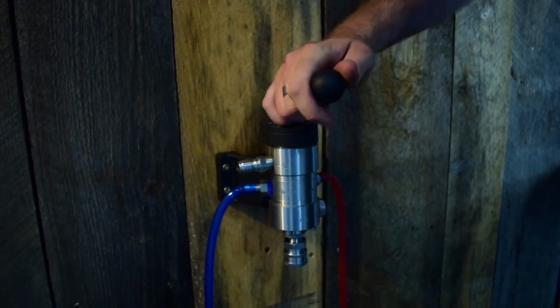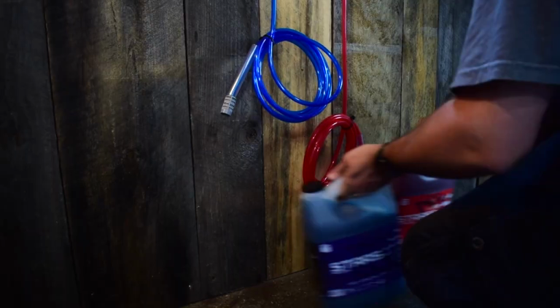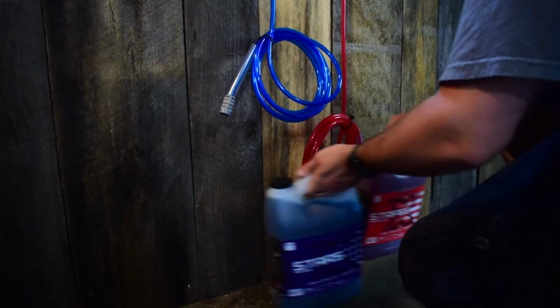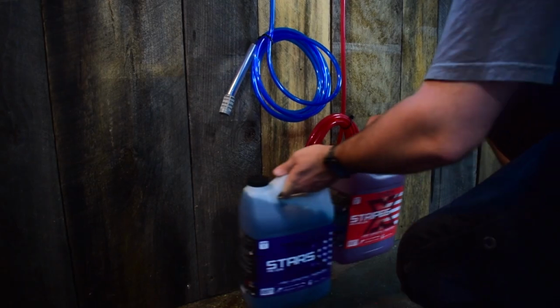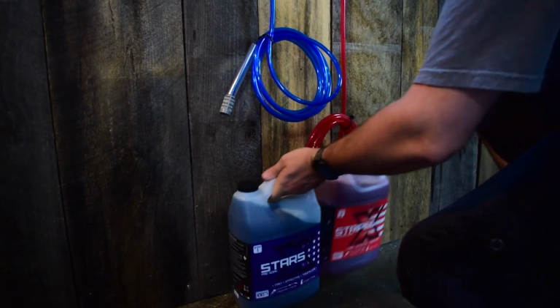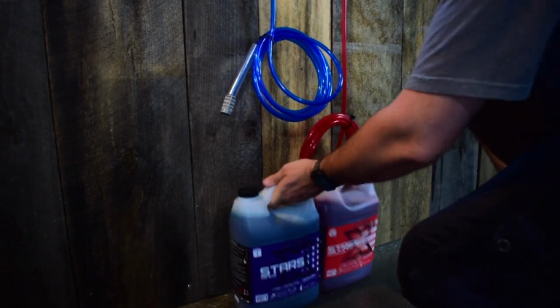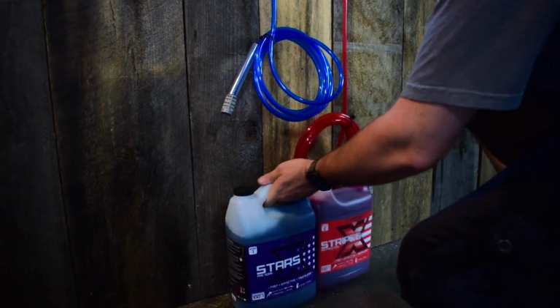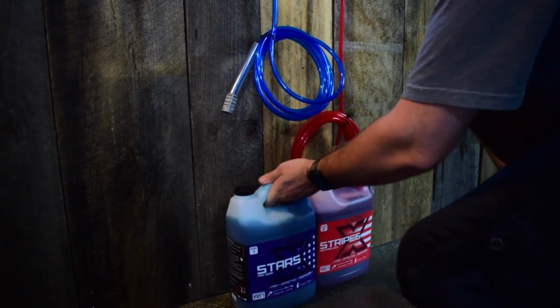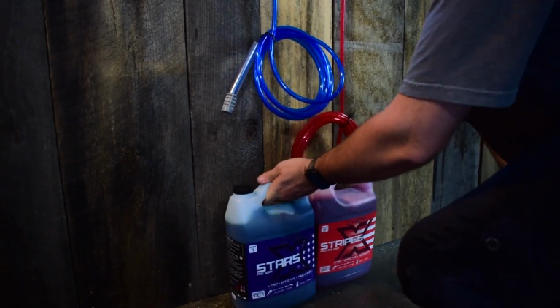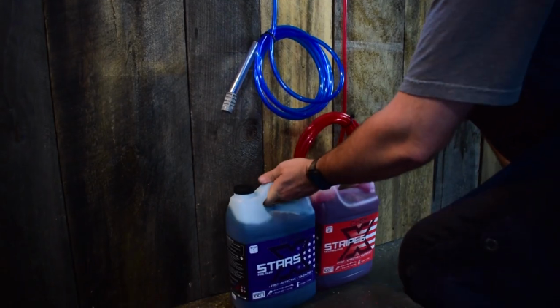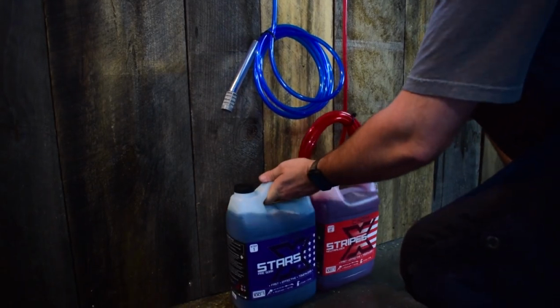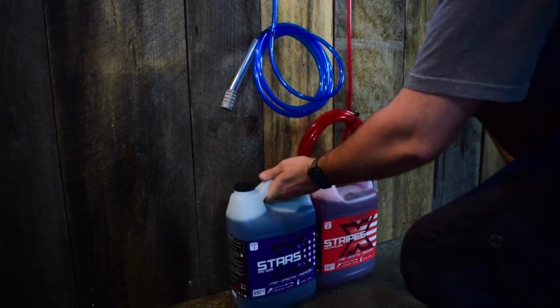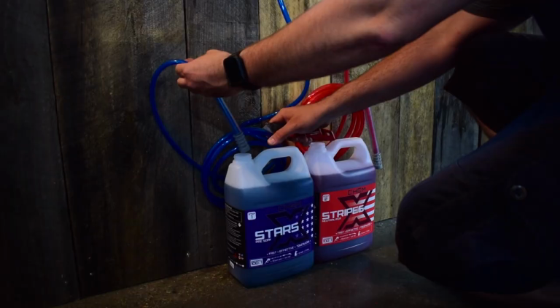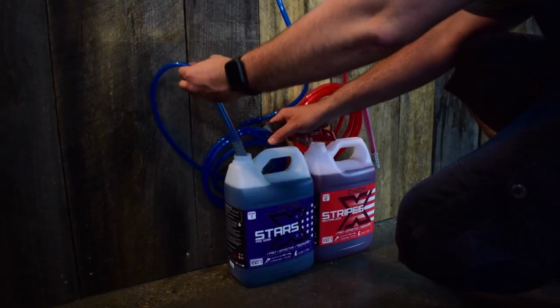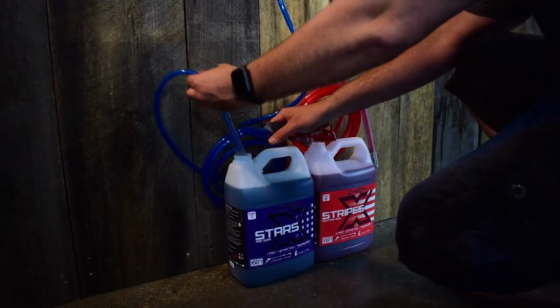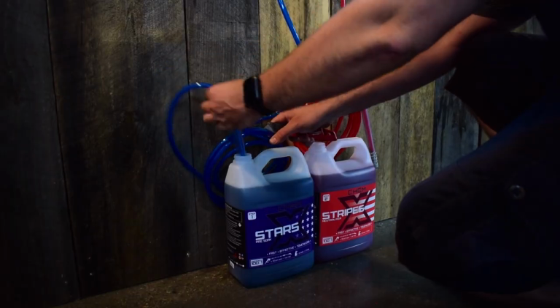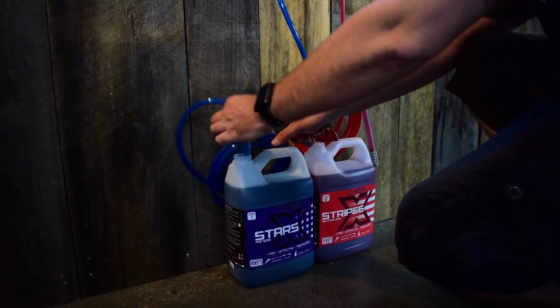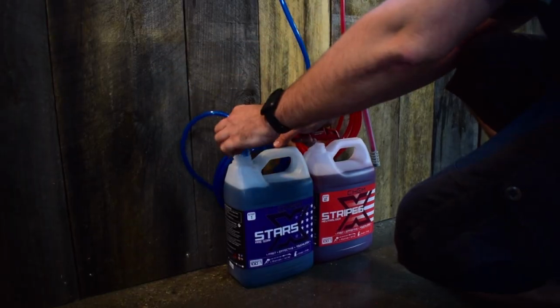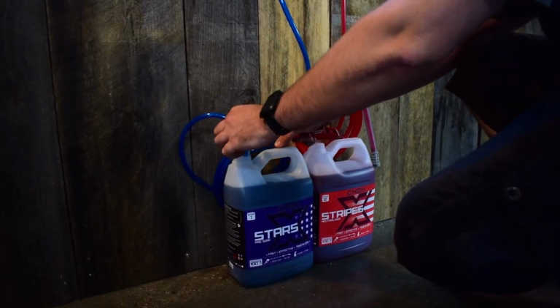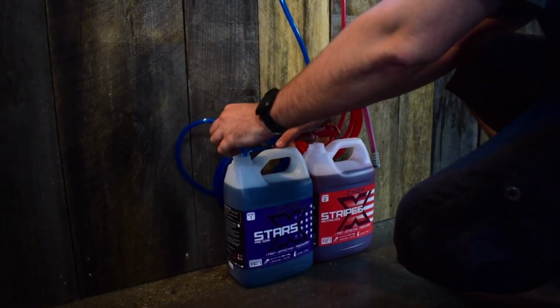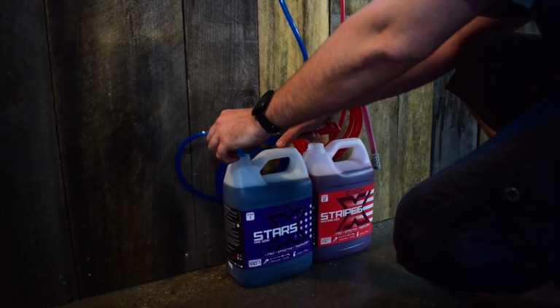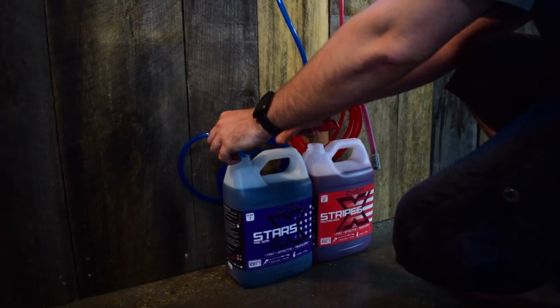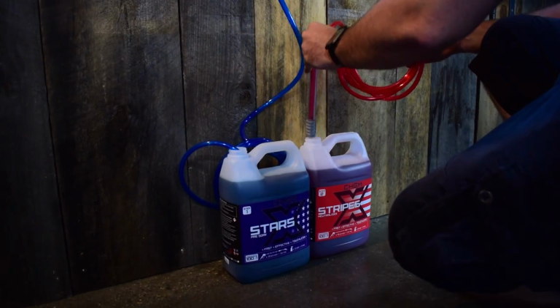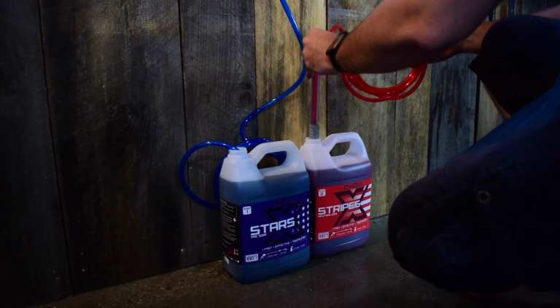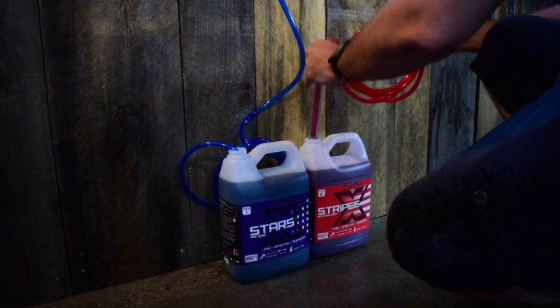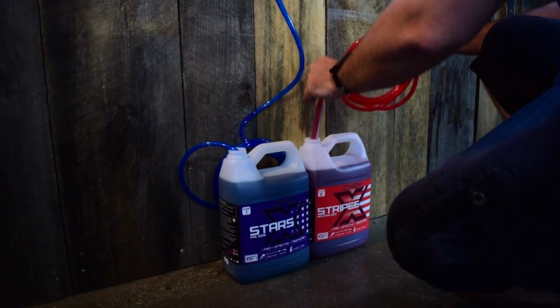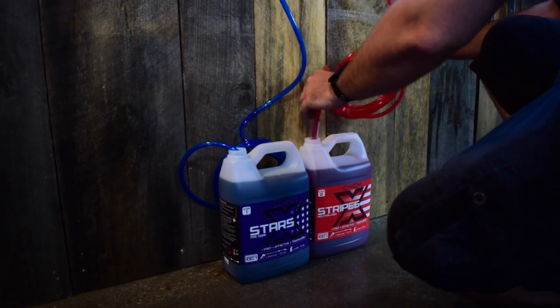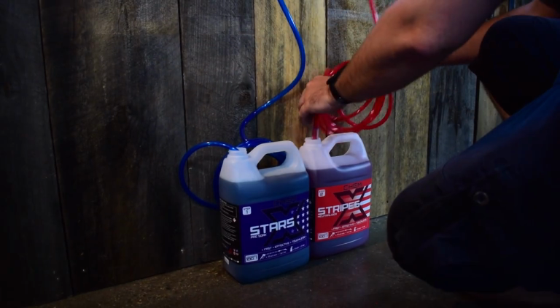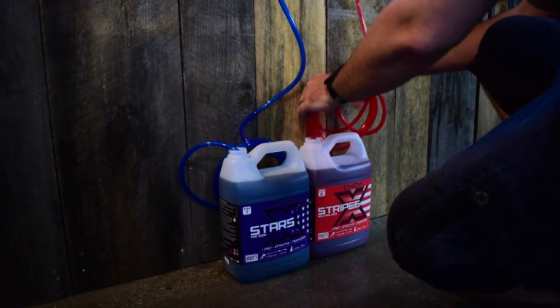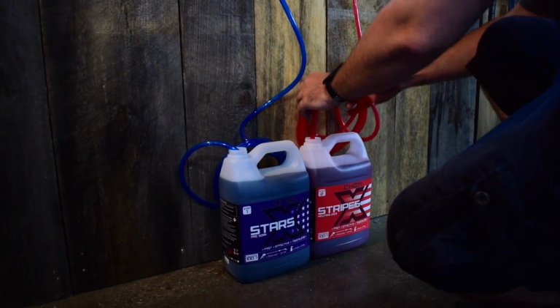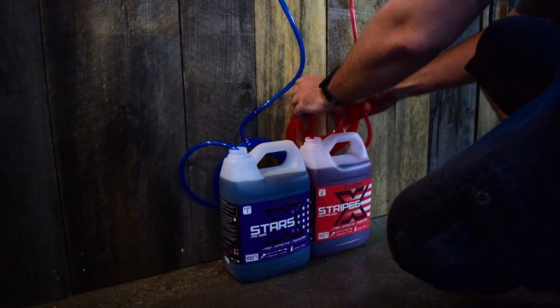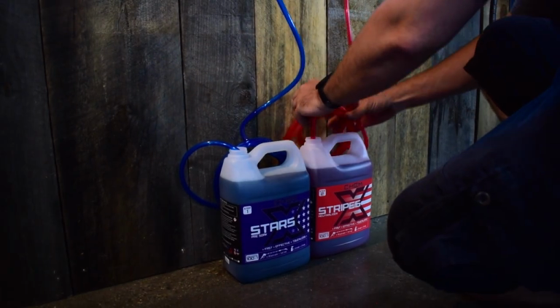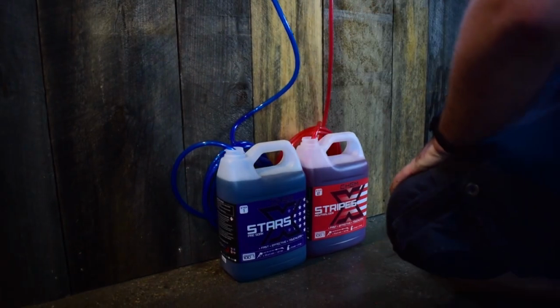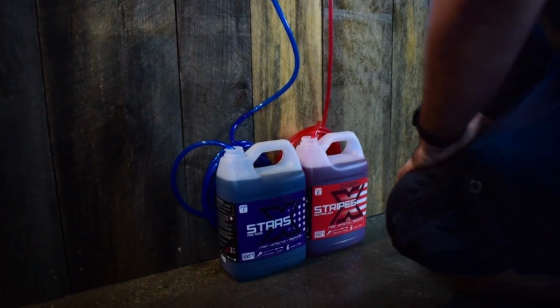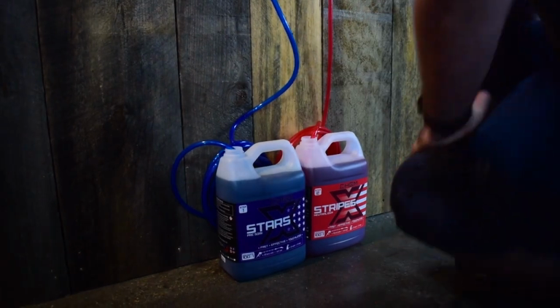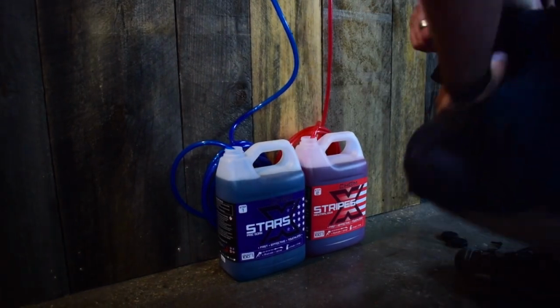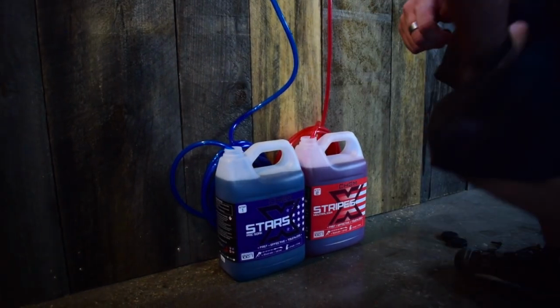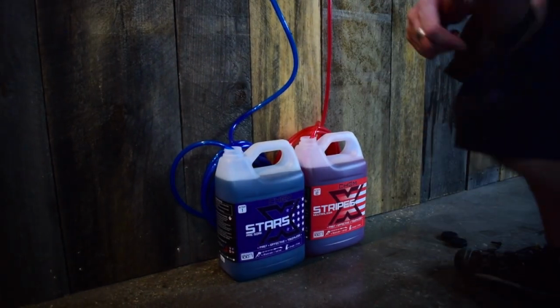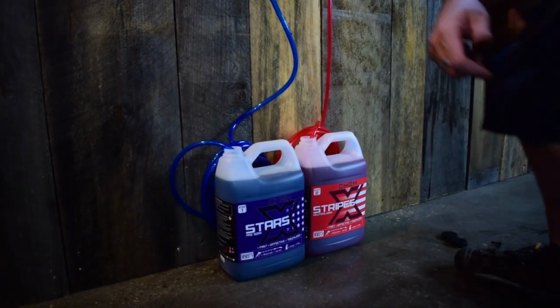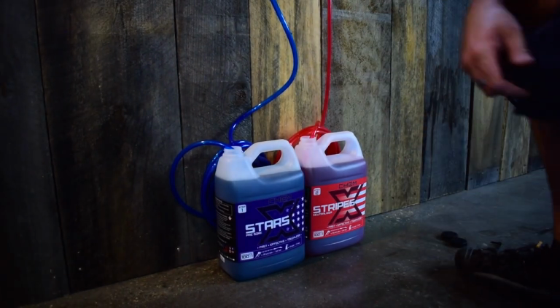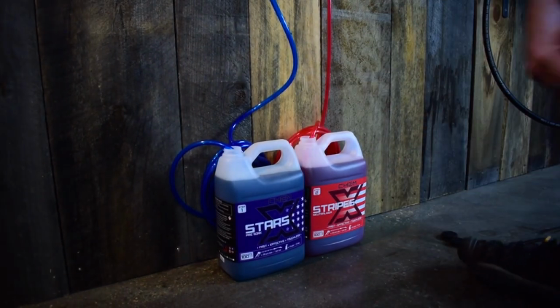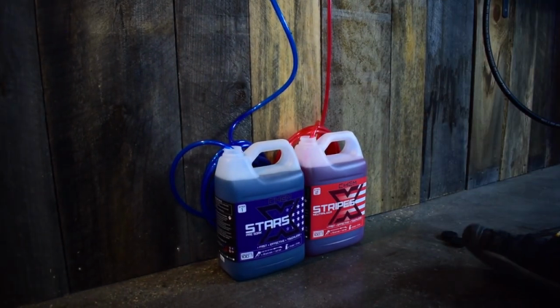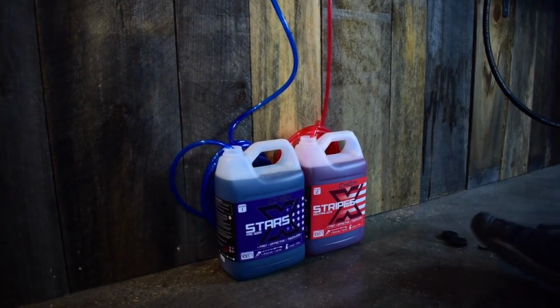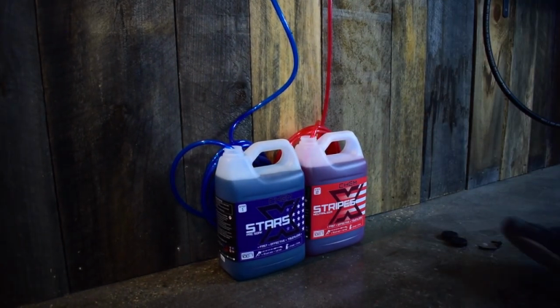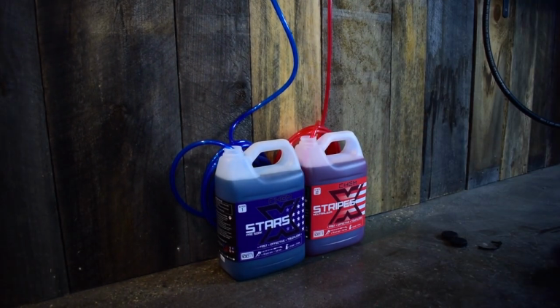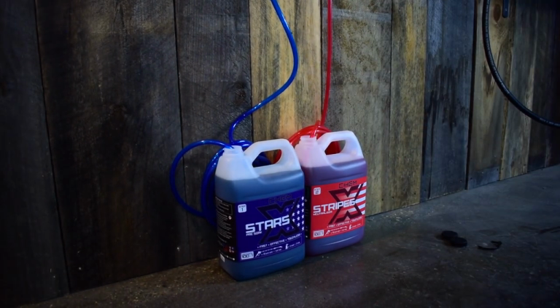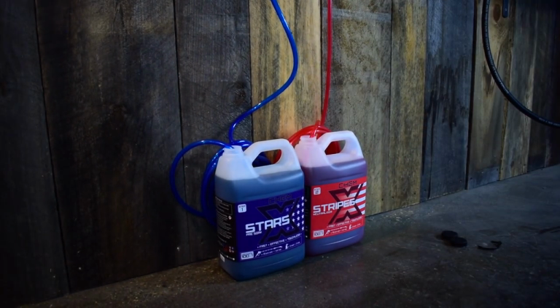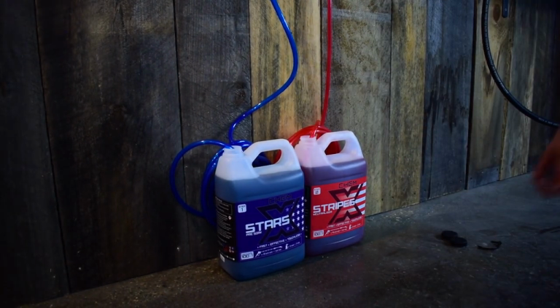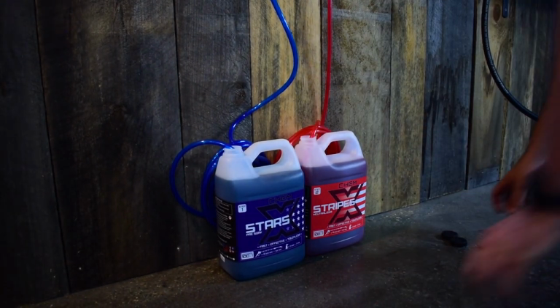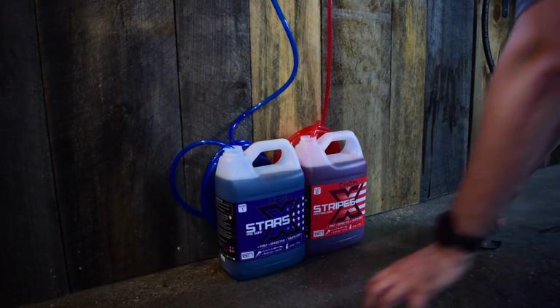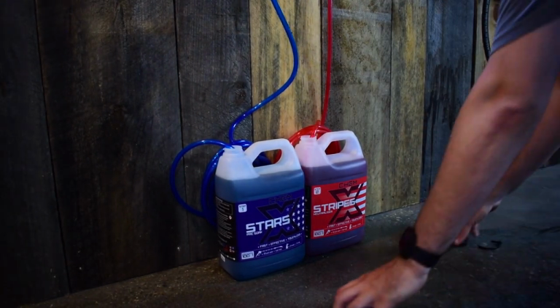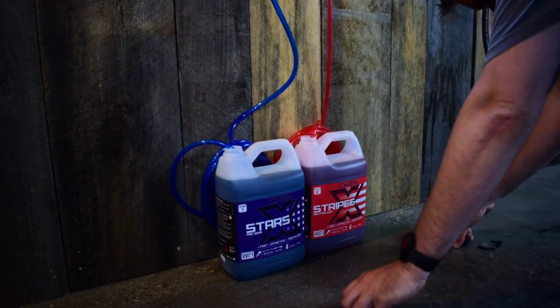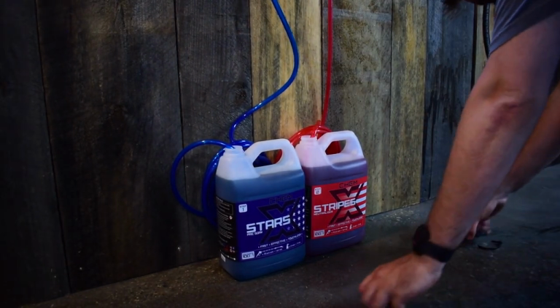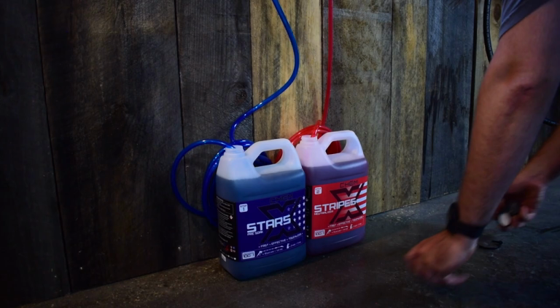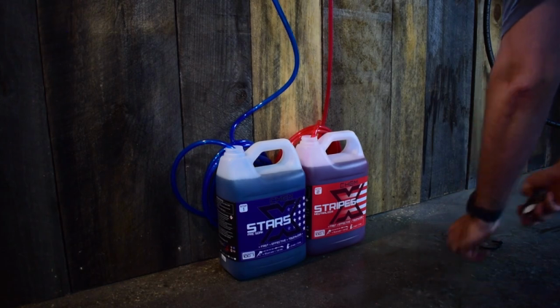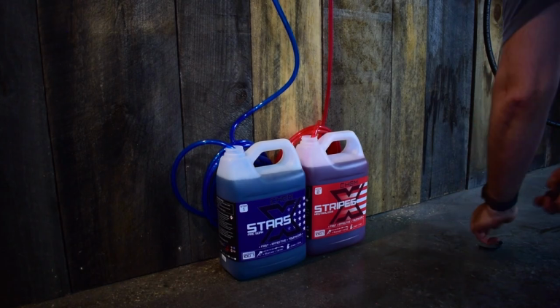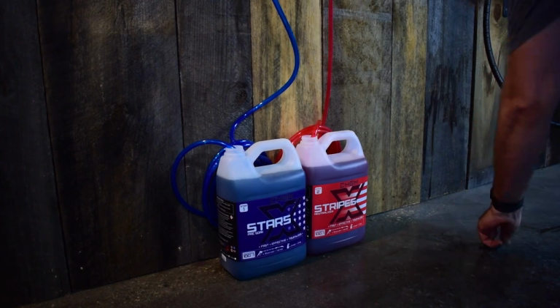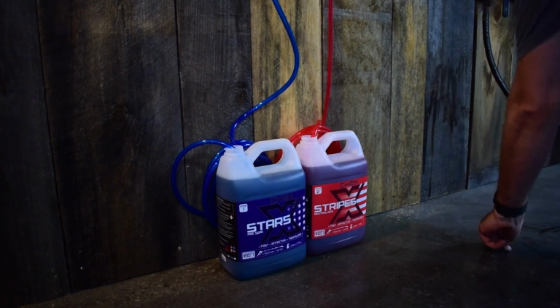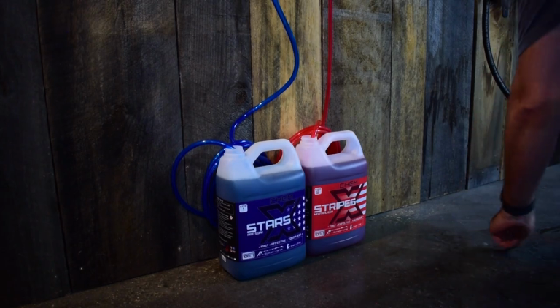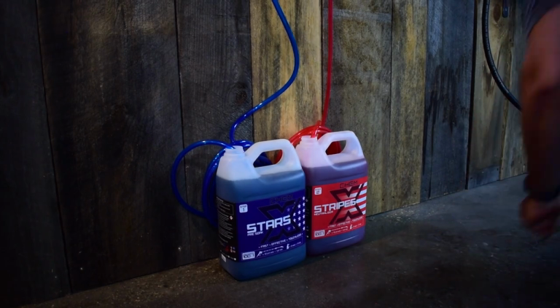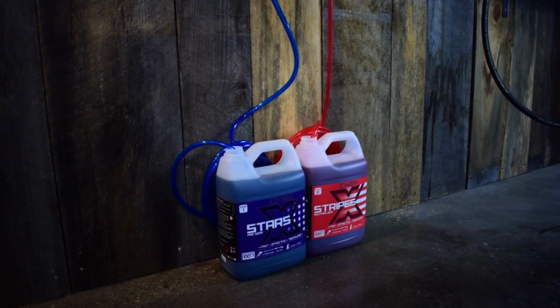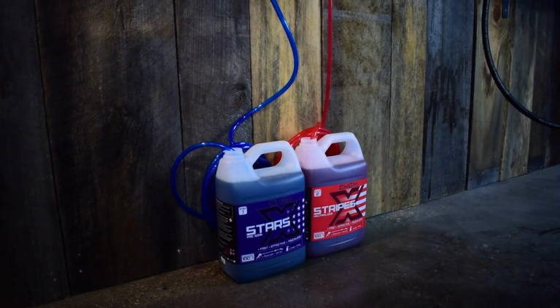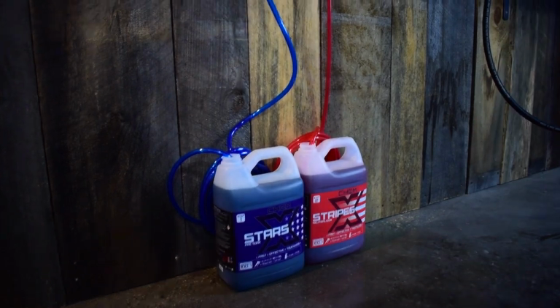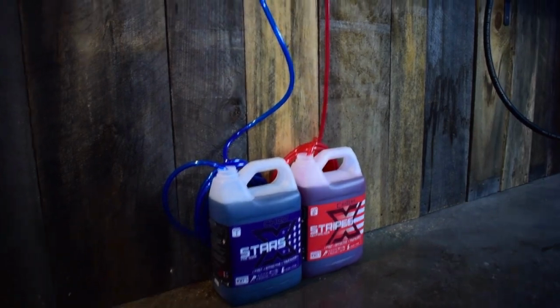You're gonna put your pickup tubes into your Stars and Stripes formulas — just match the colors. Blue goes in Stars, red goes in Stripes.